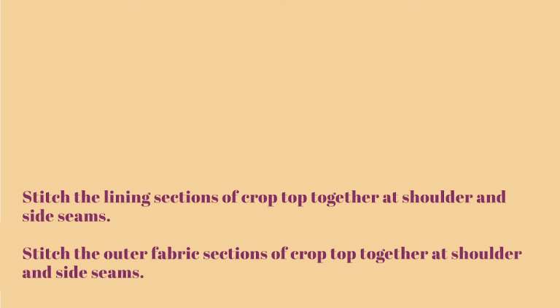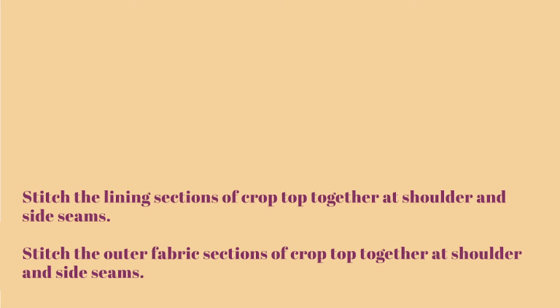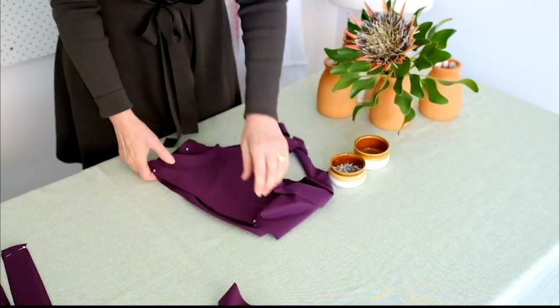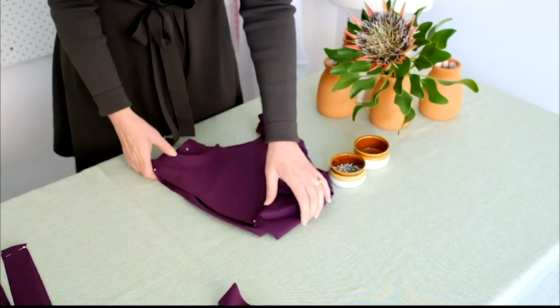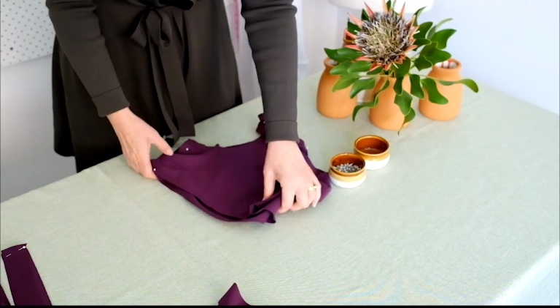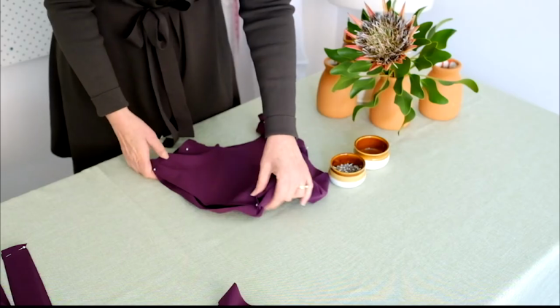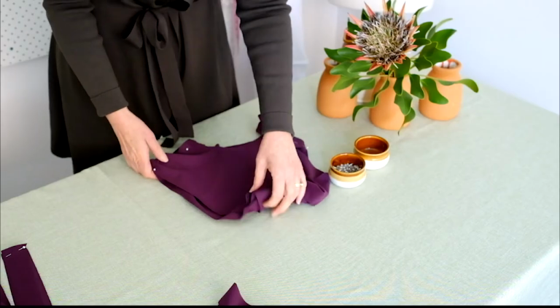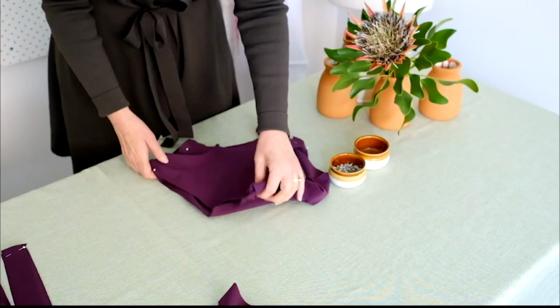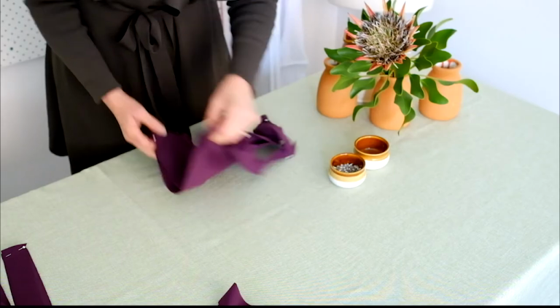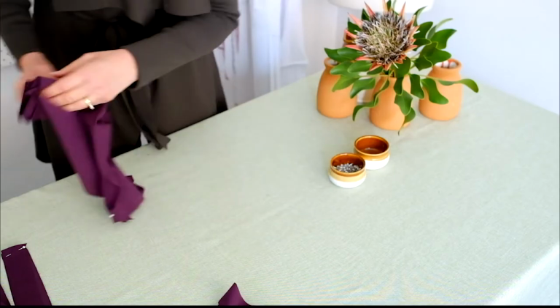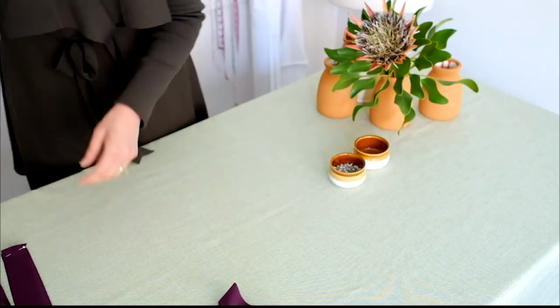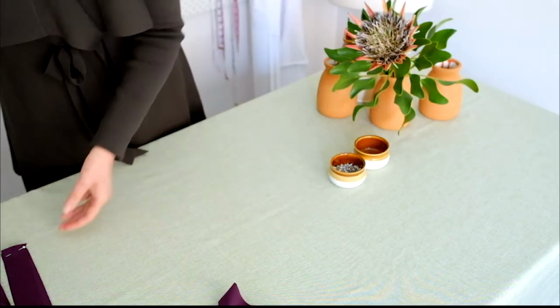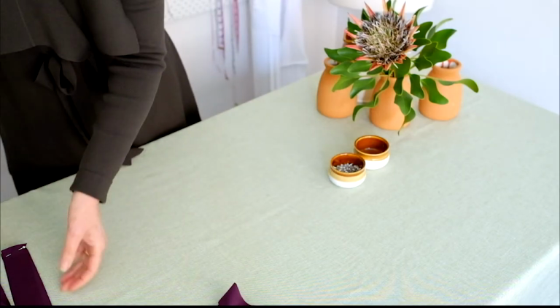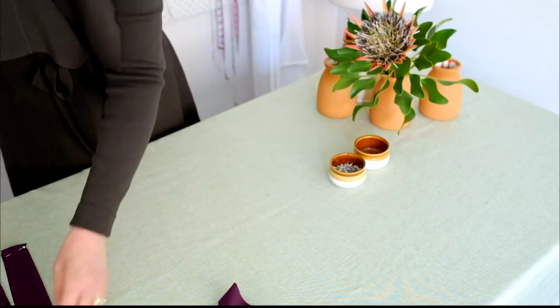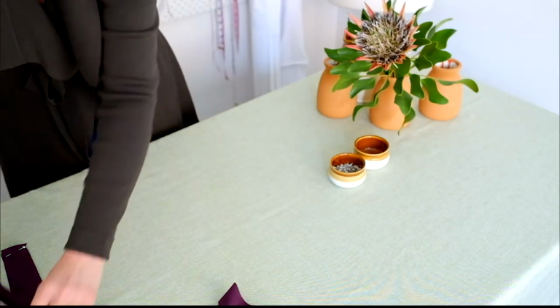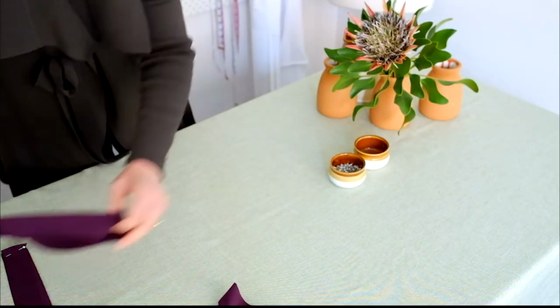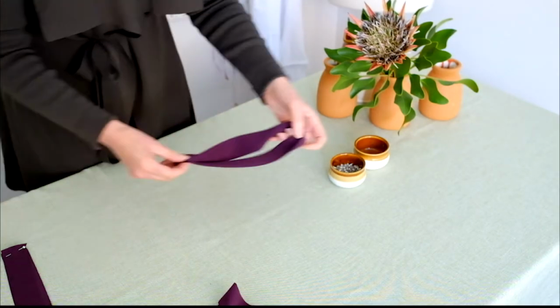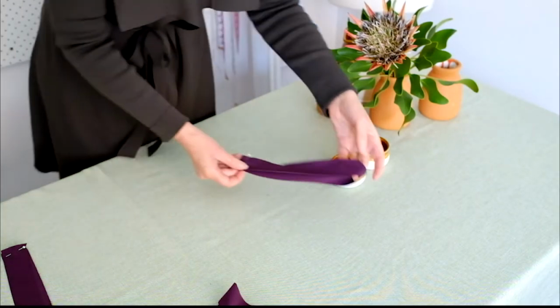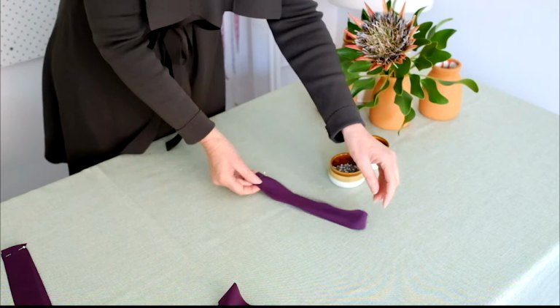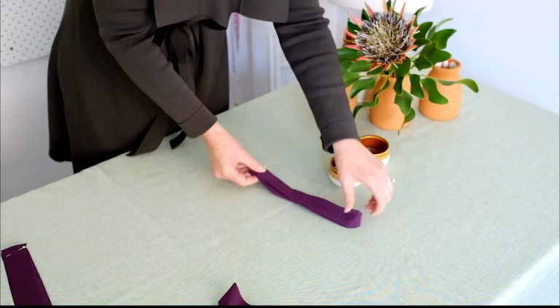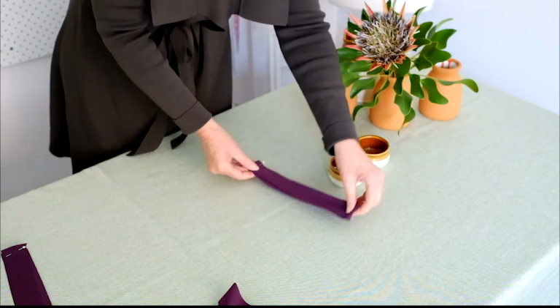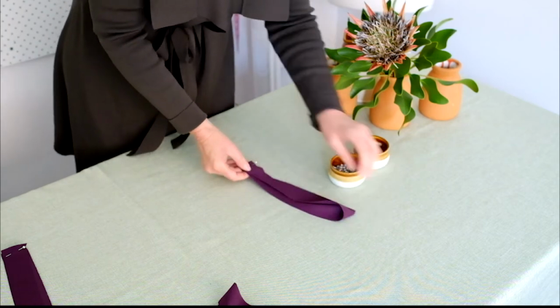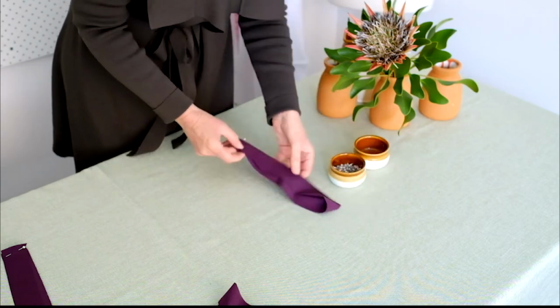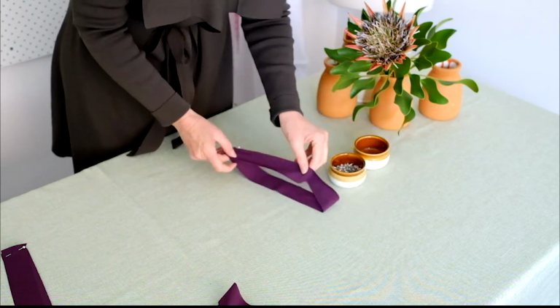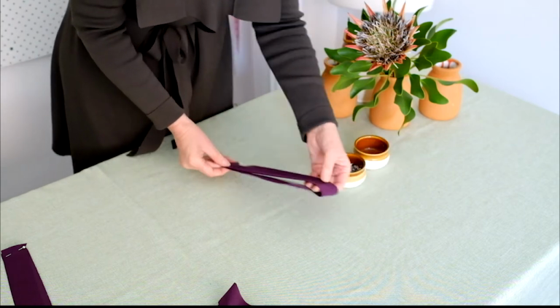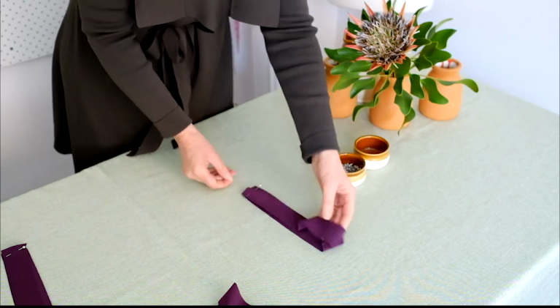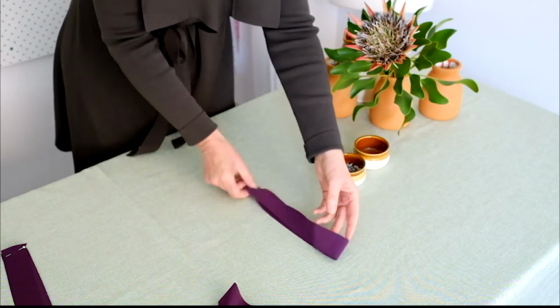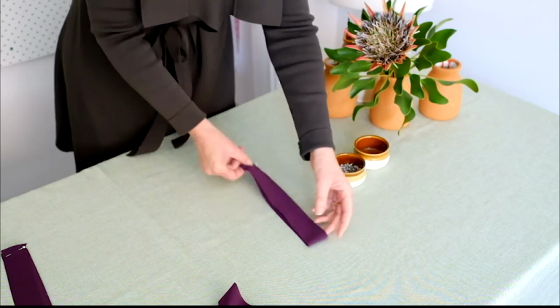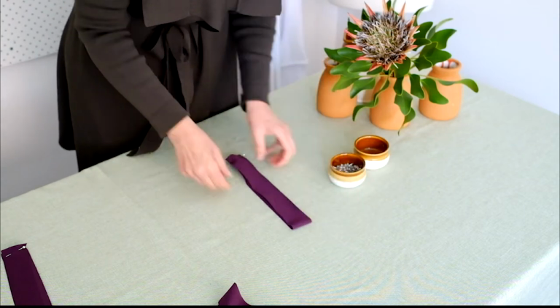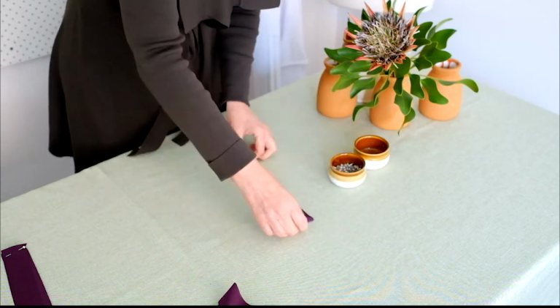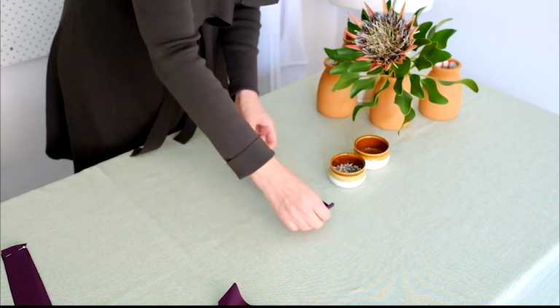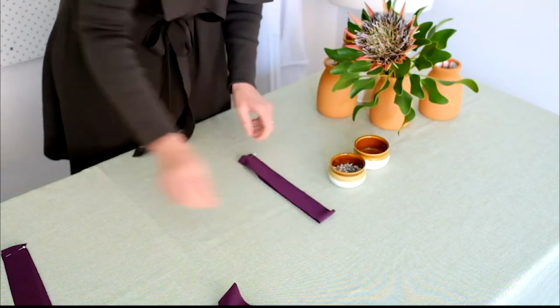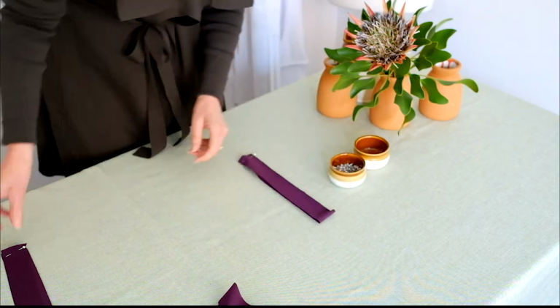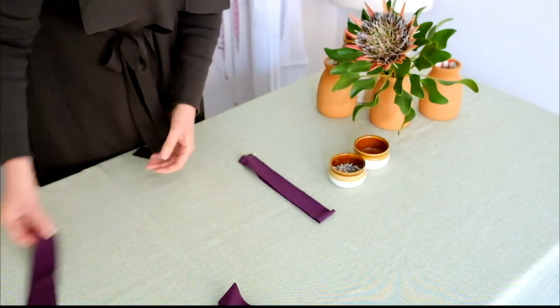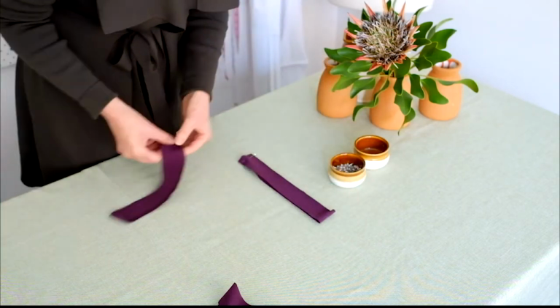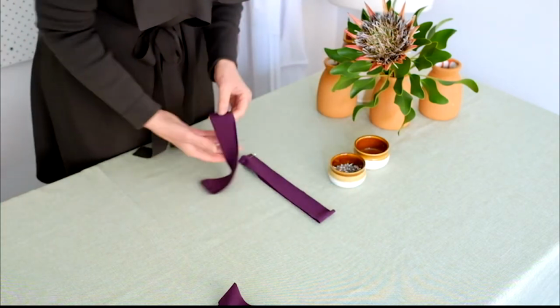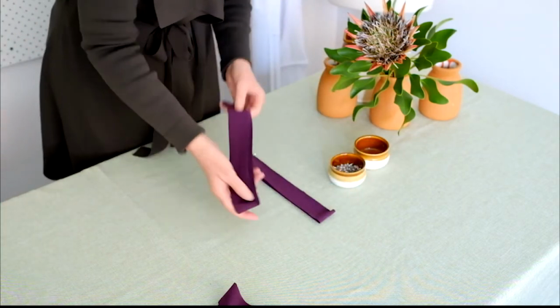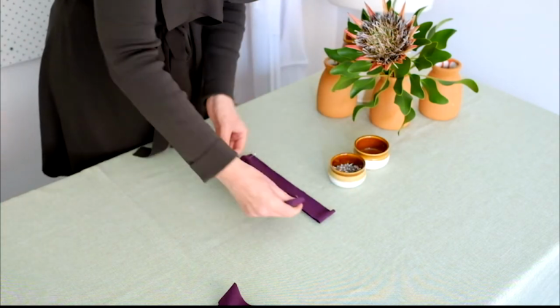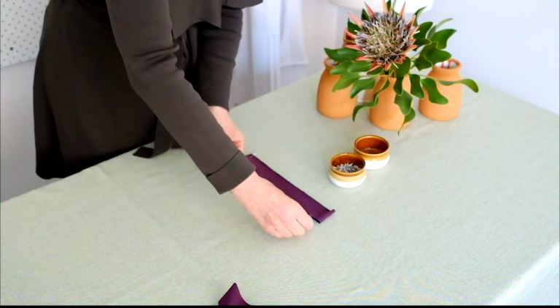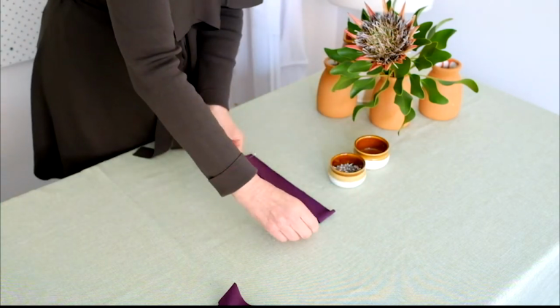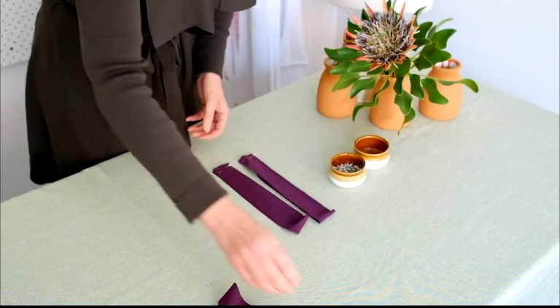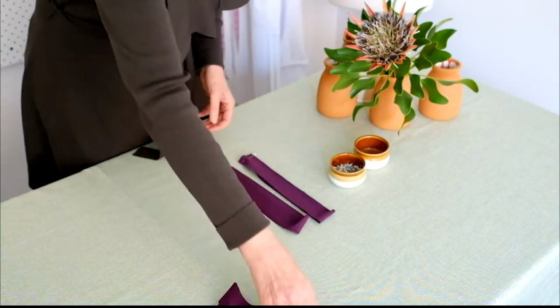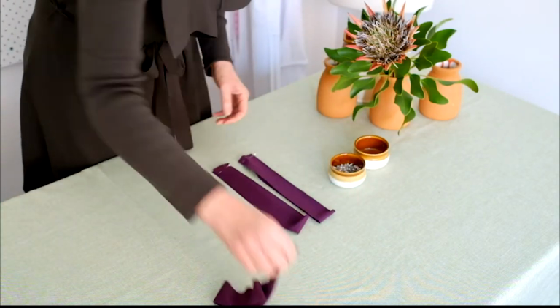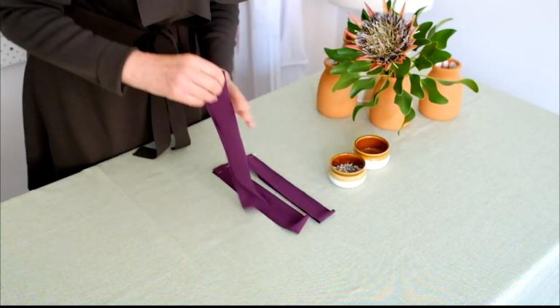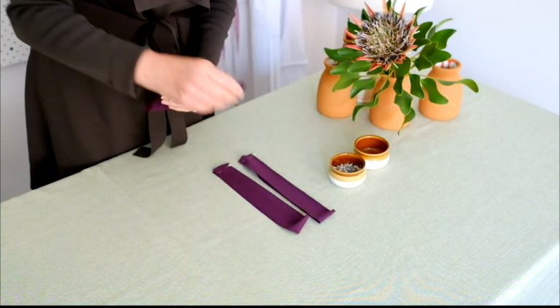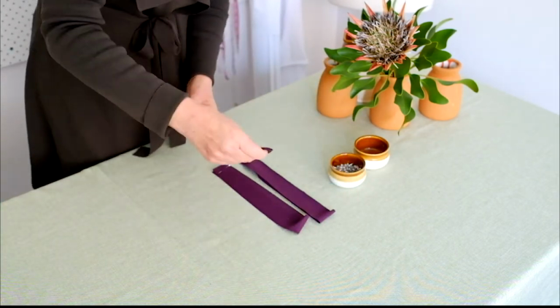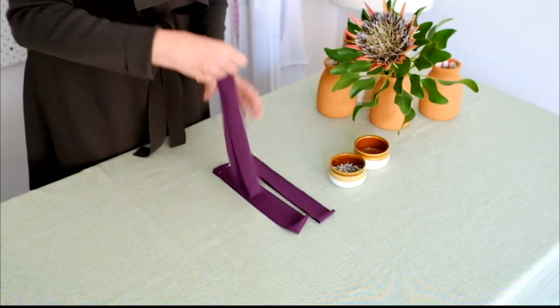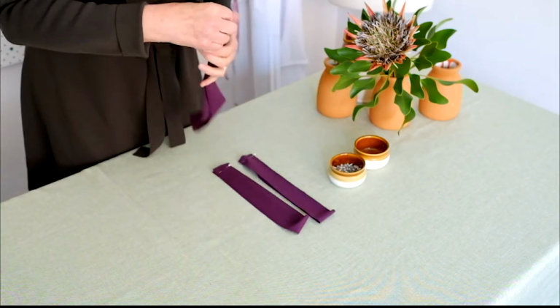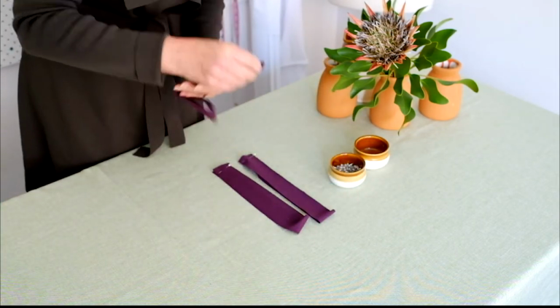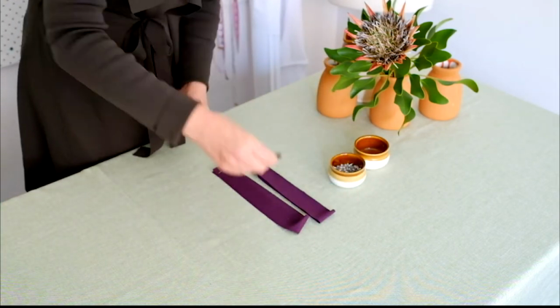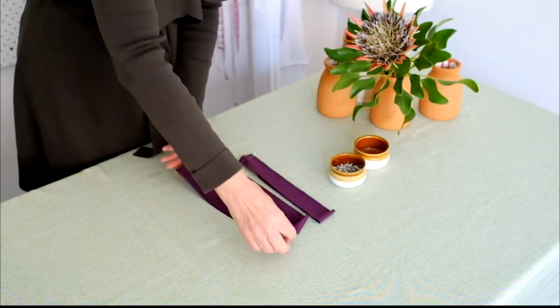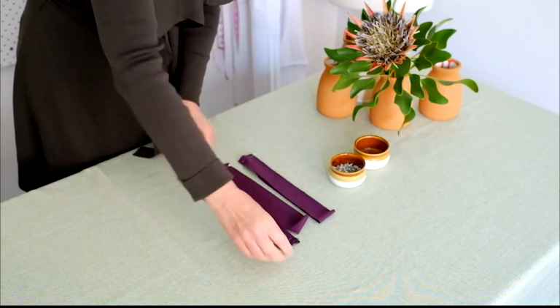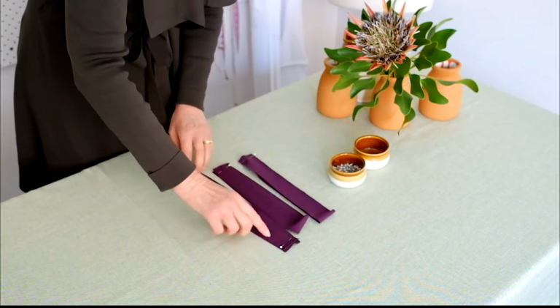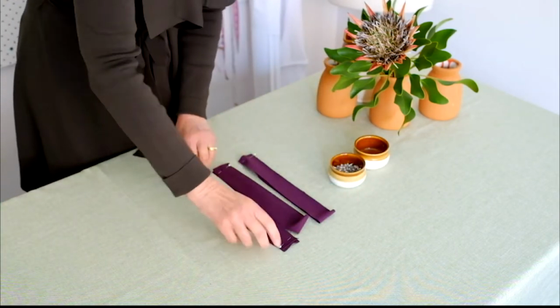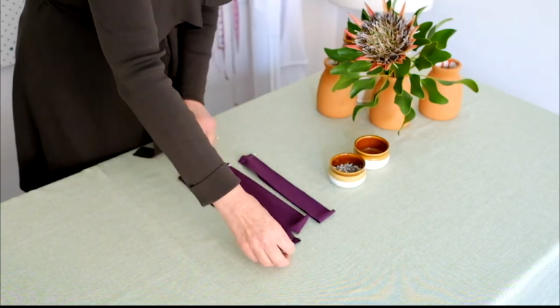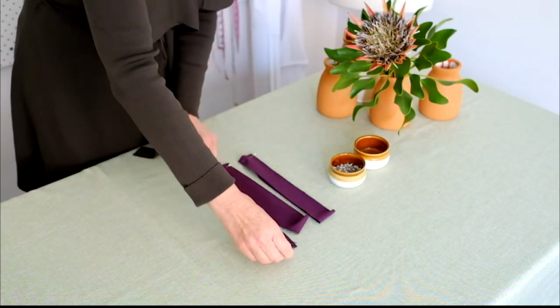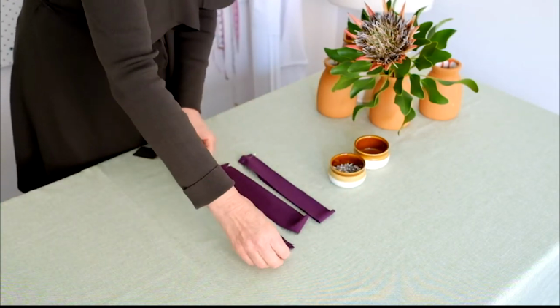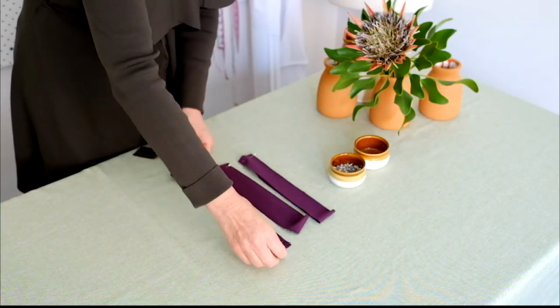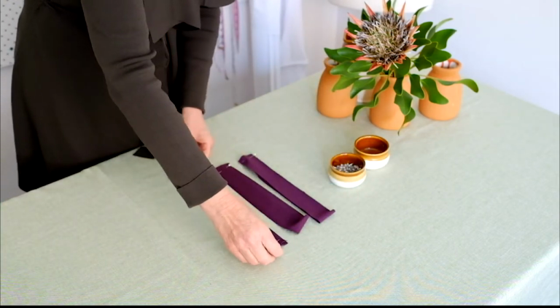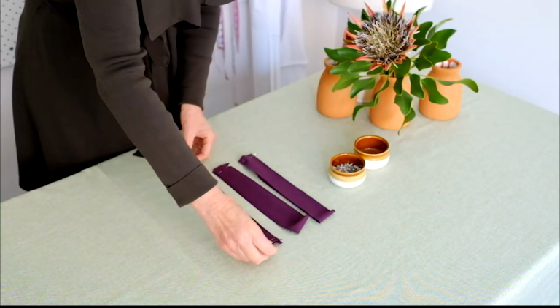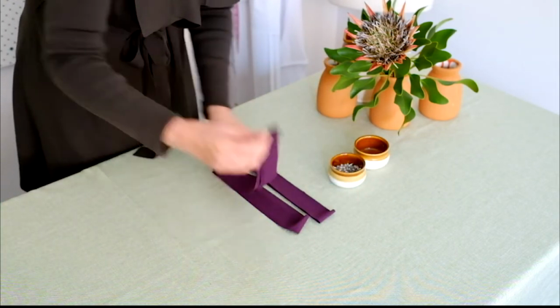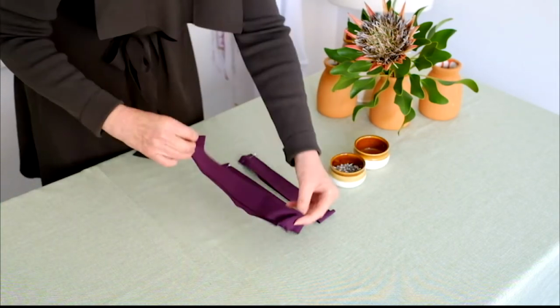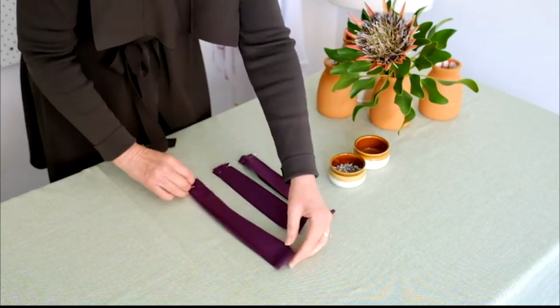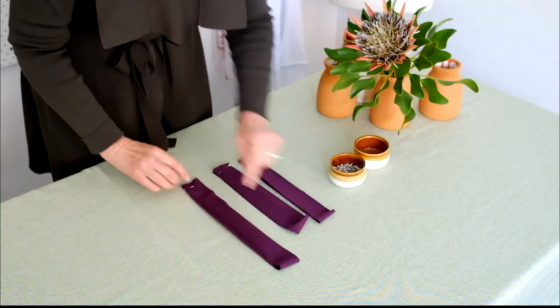Pin the neck band and two armhole bands right sides together at the short ends. Stitch each band.